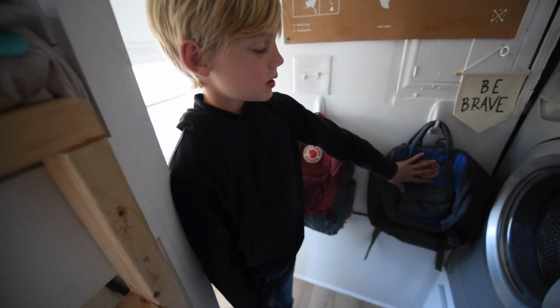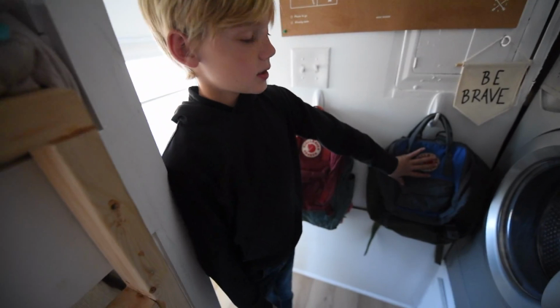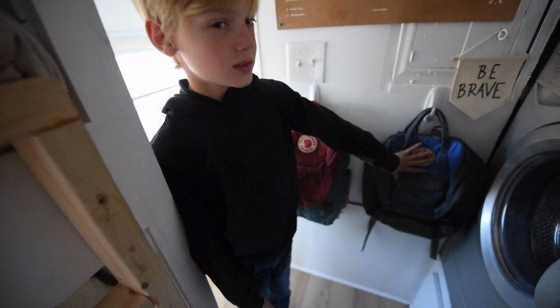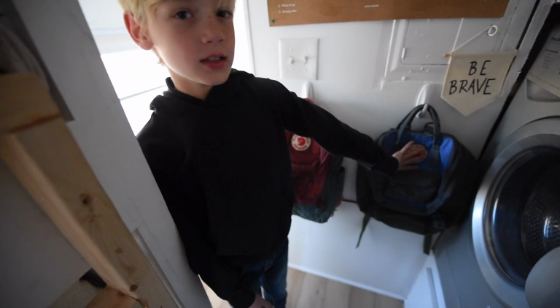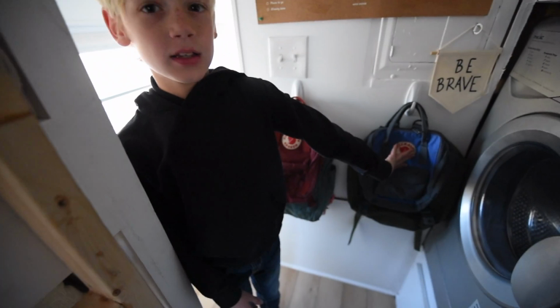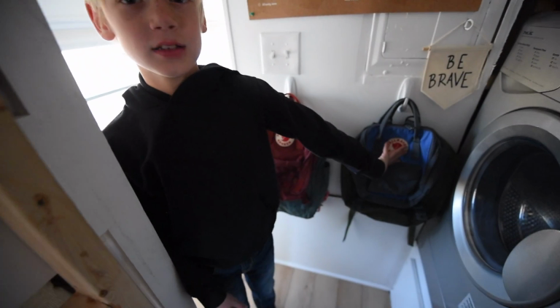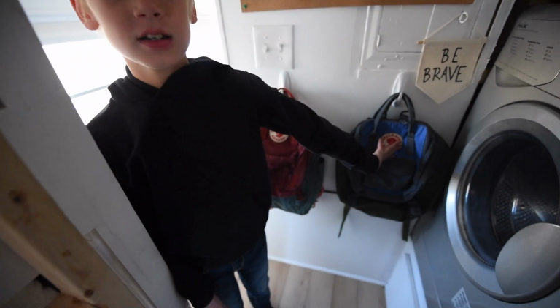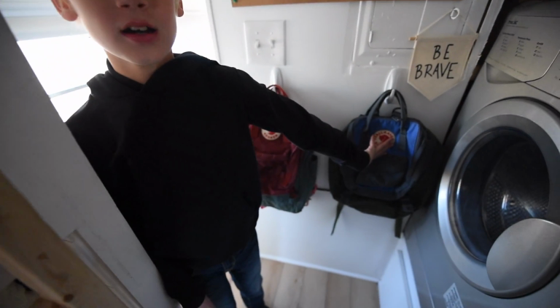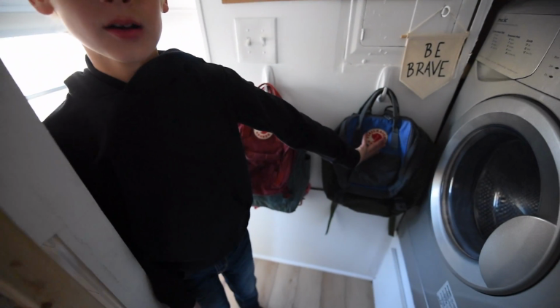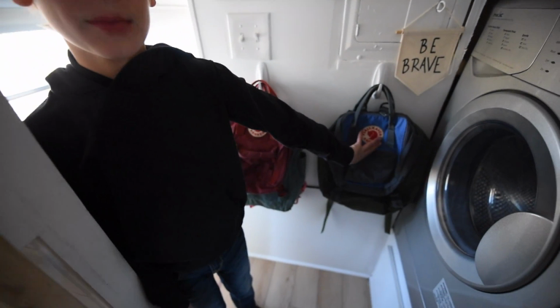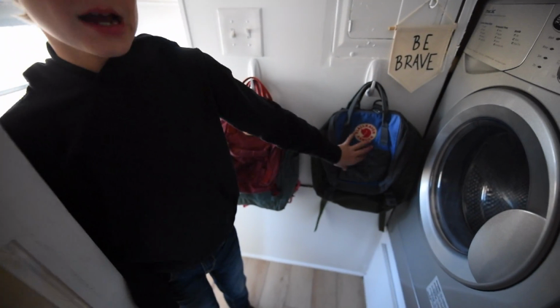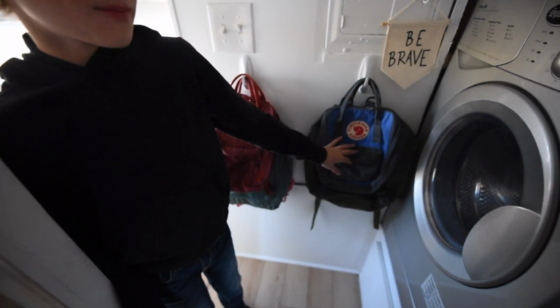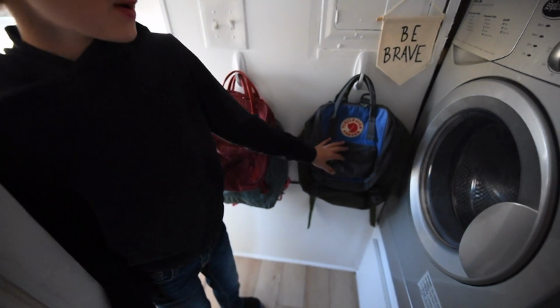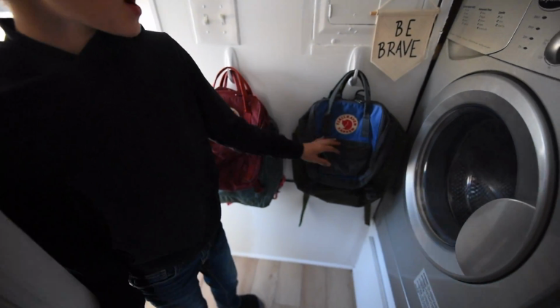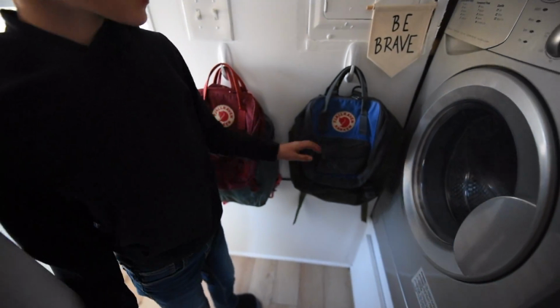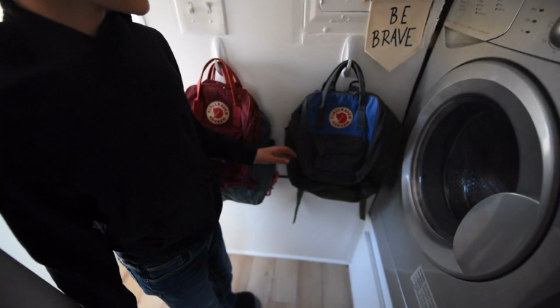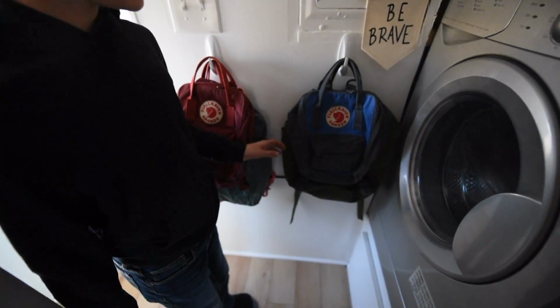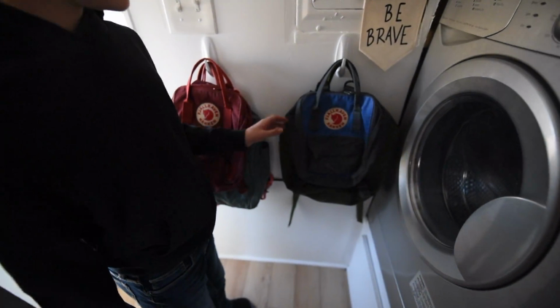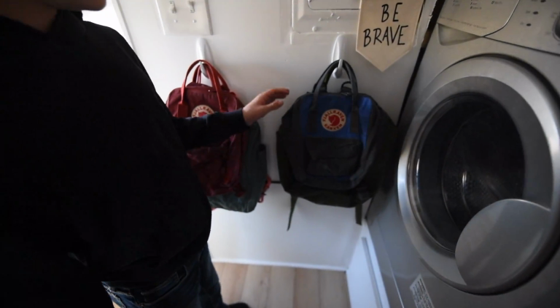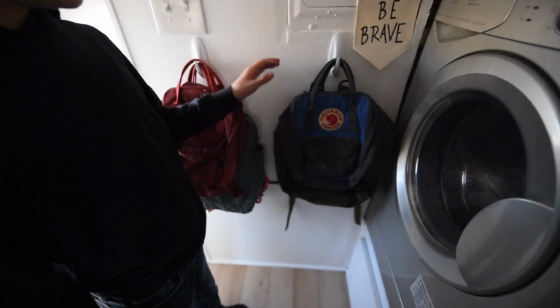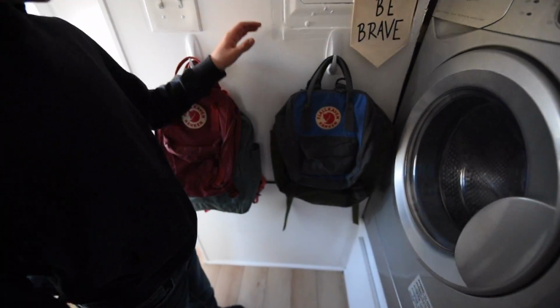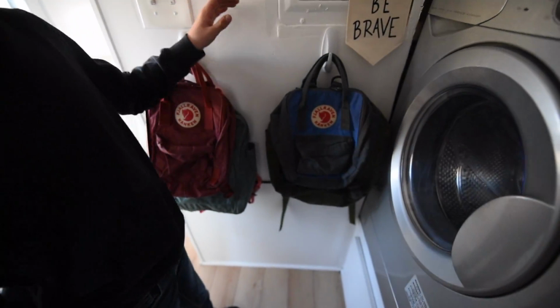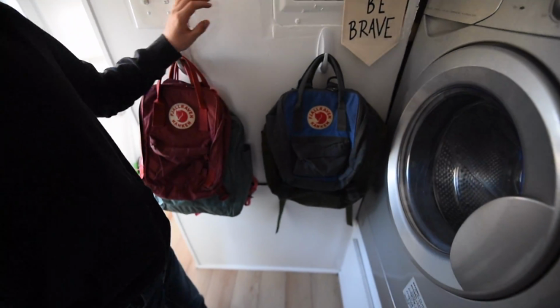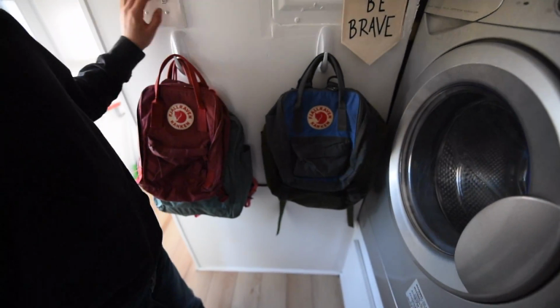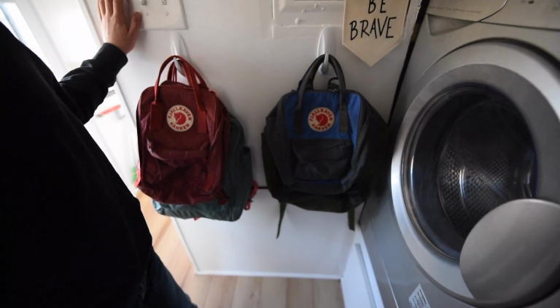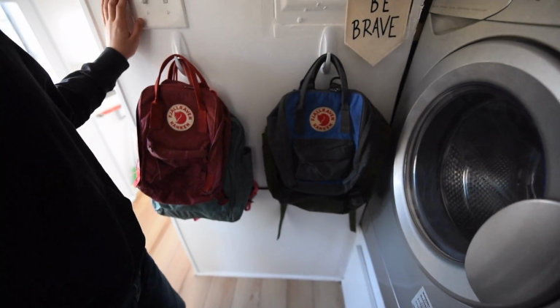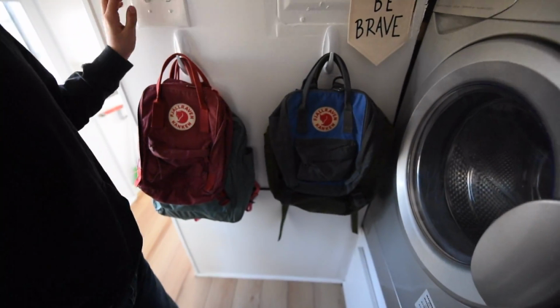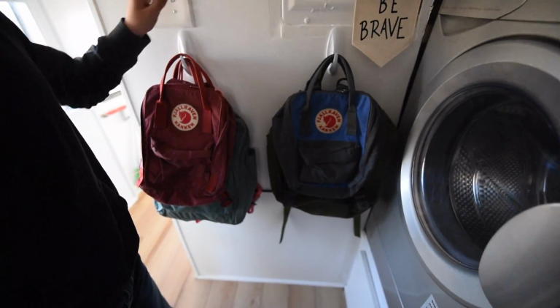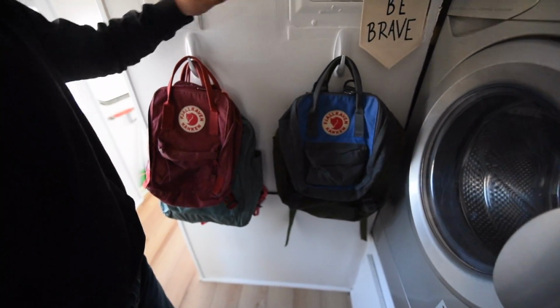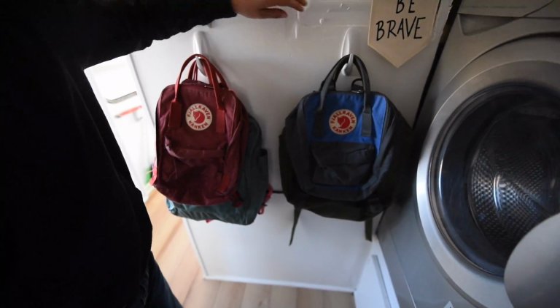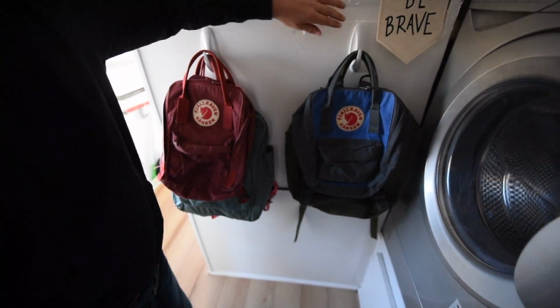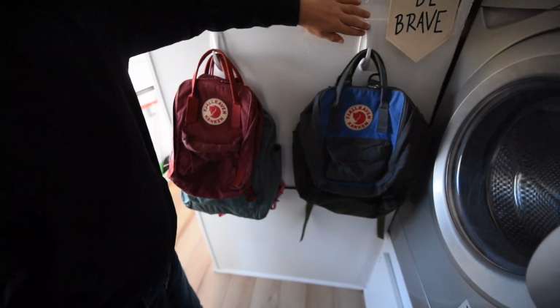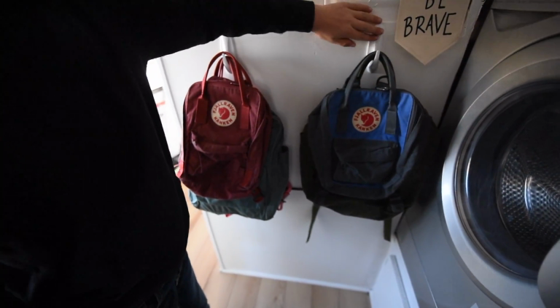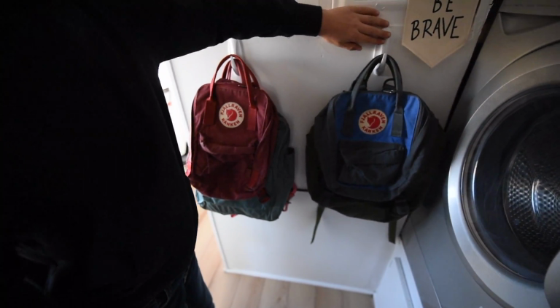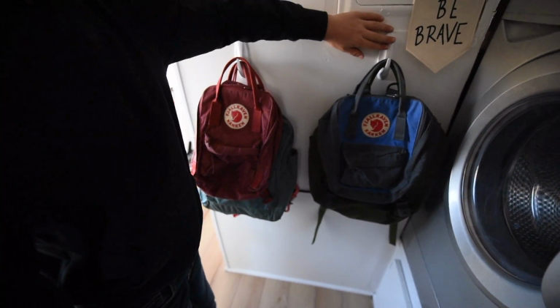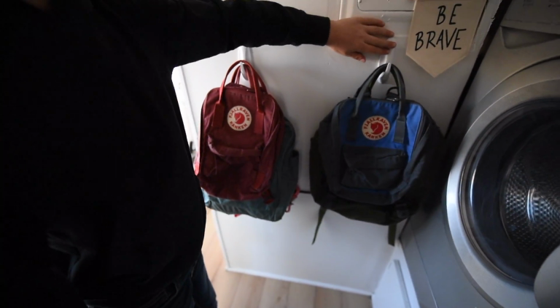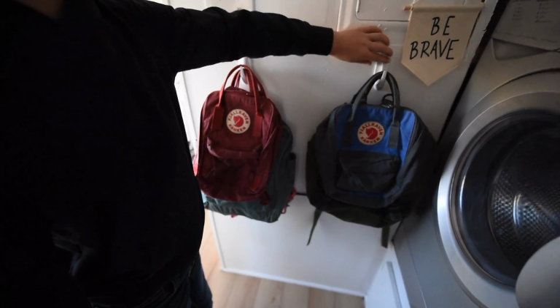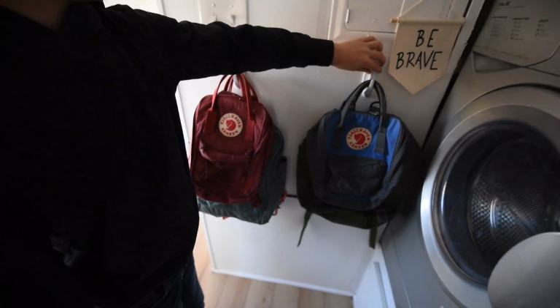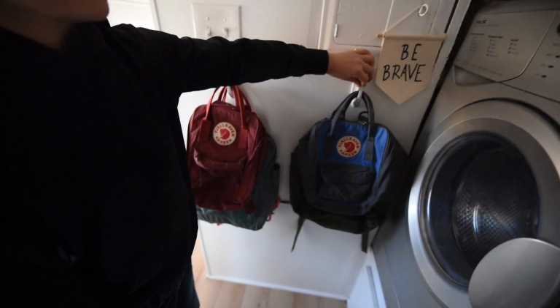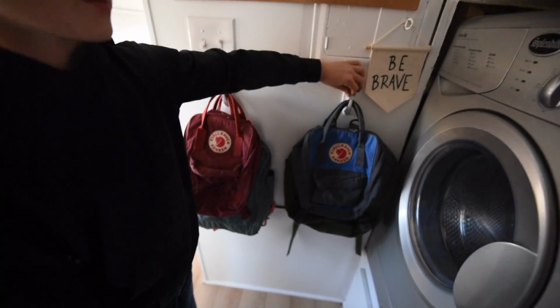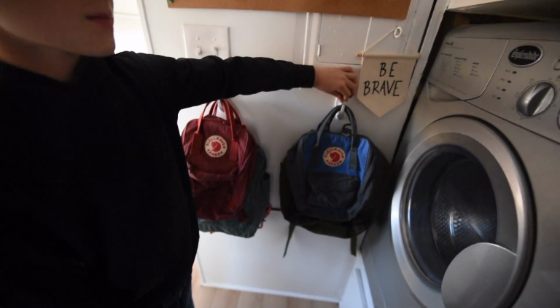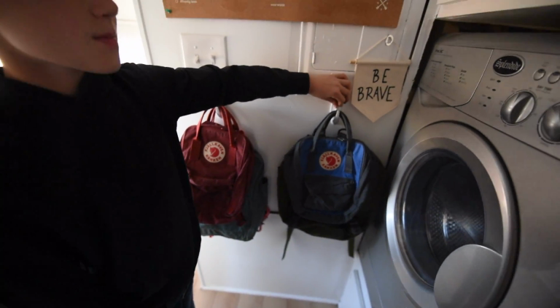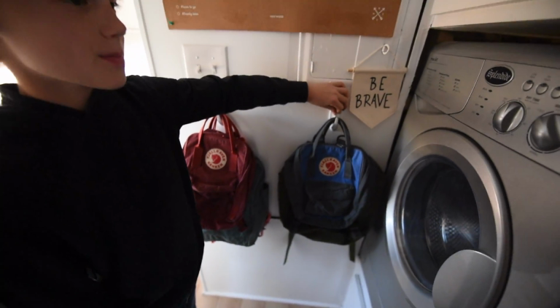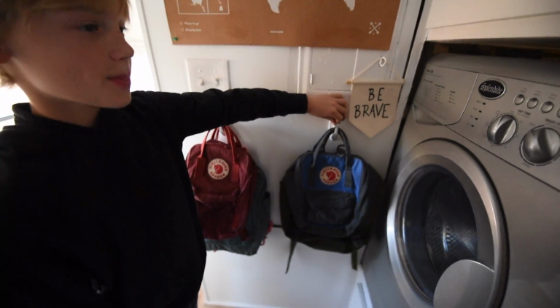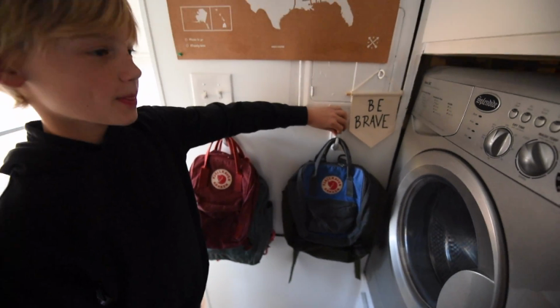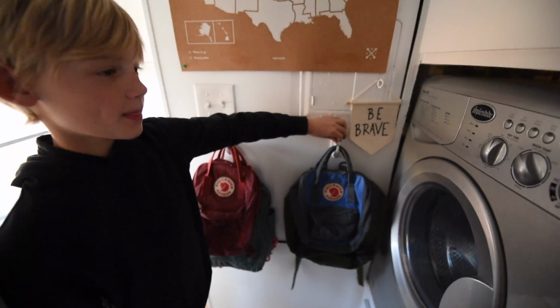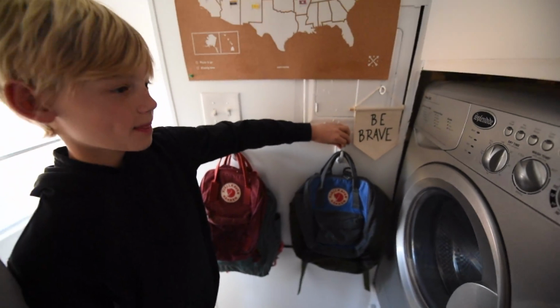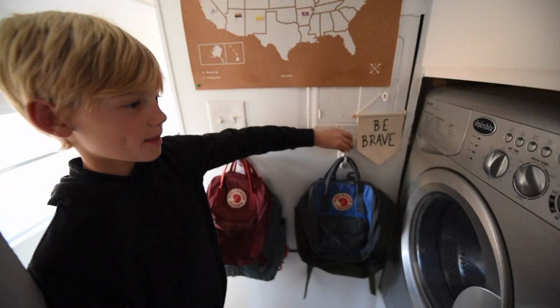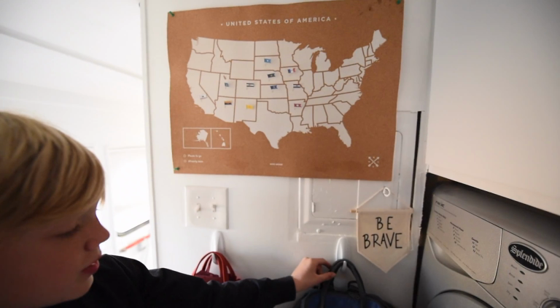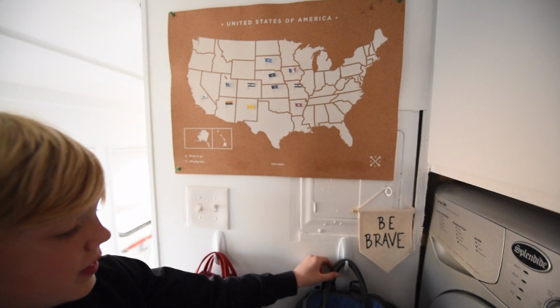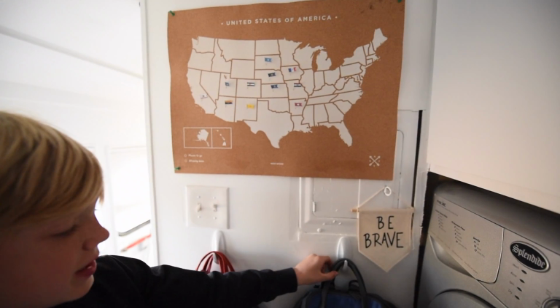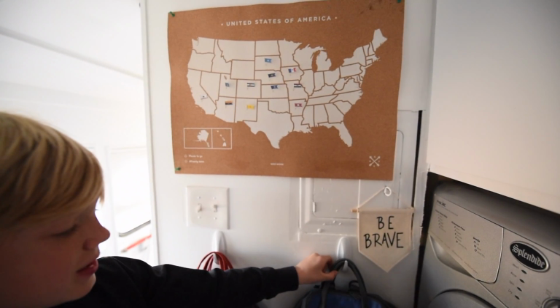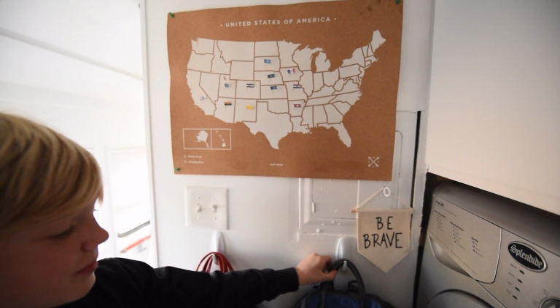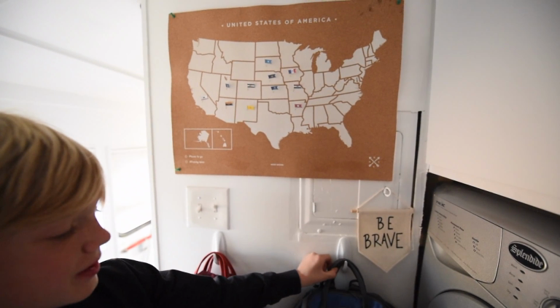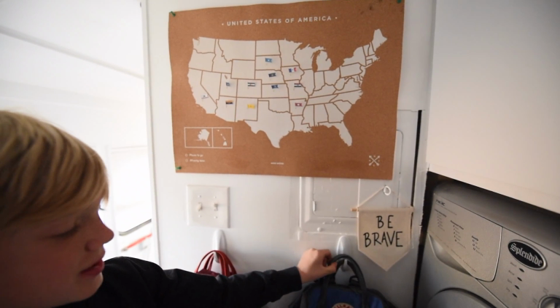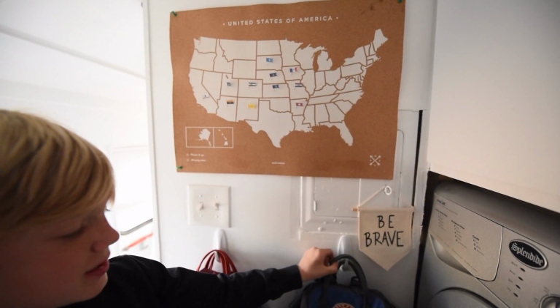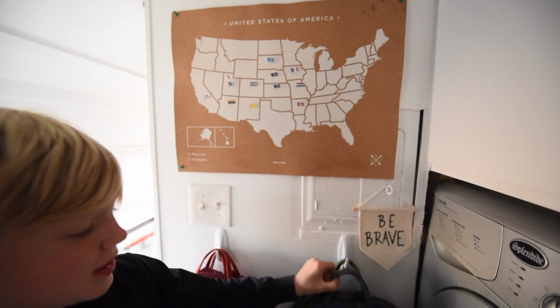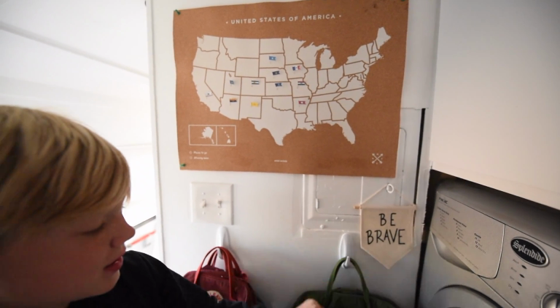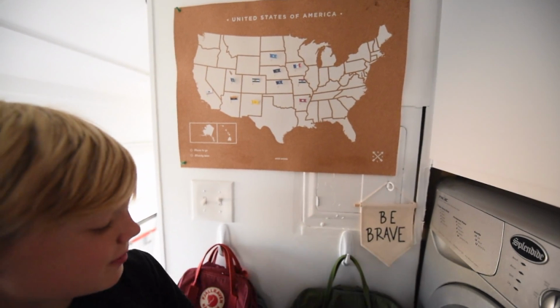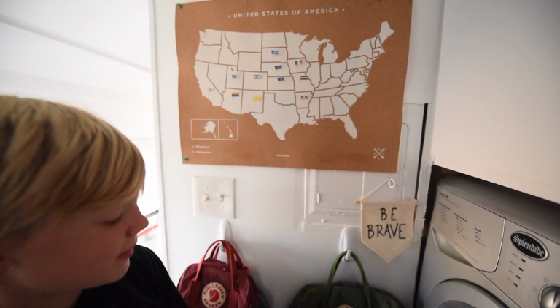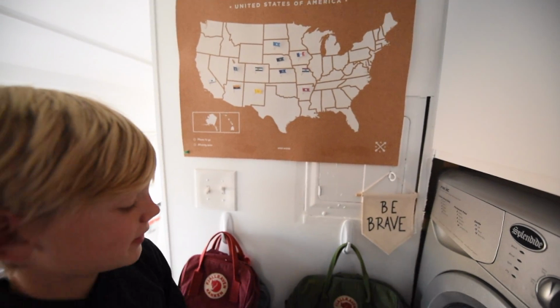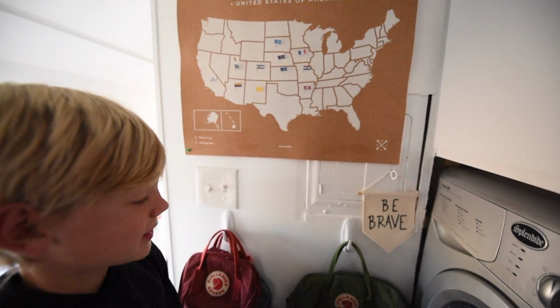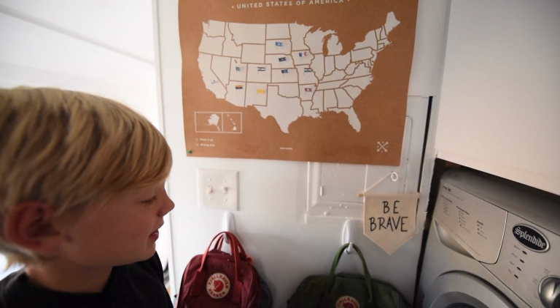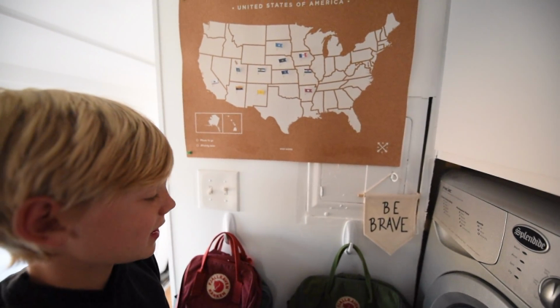These are our backpacks and there's hooks for them. When we need them, we can just take them off like that.